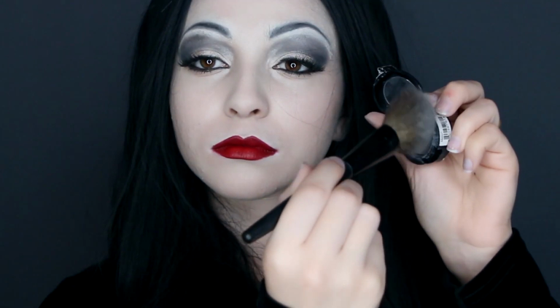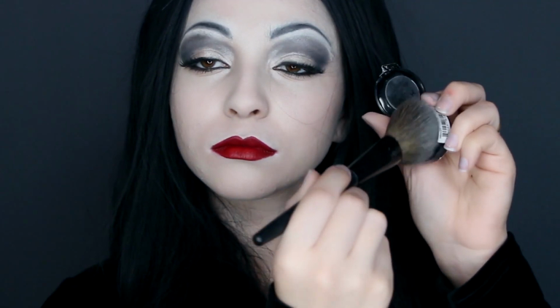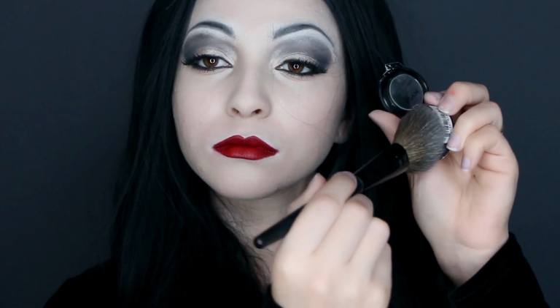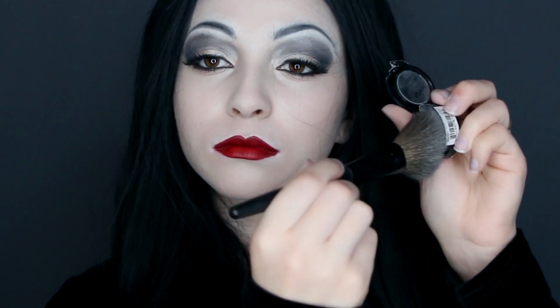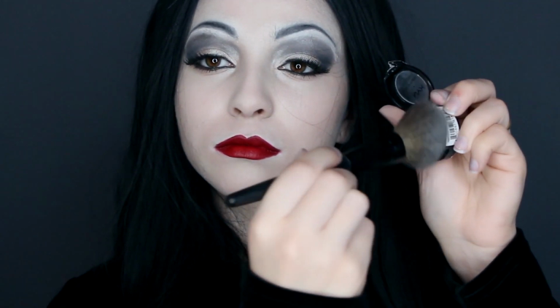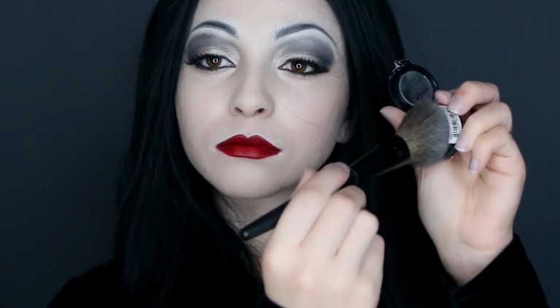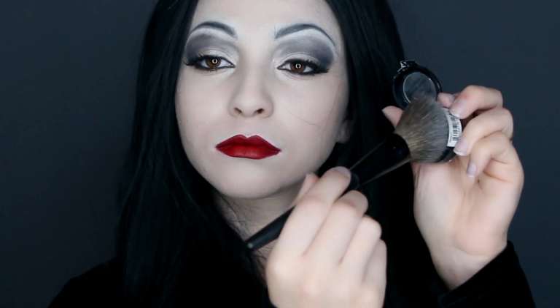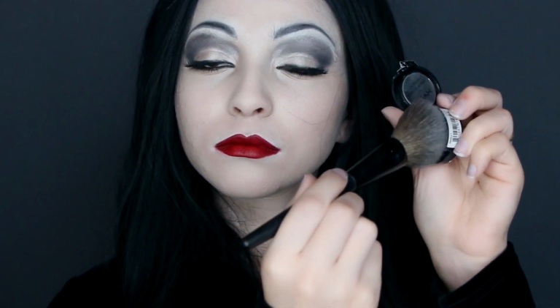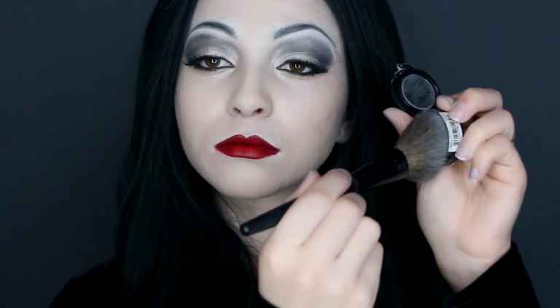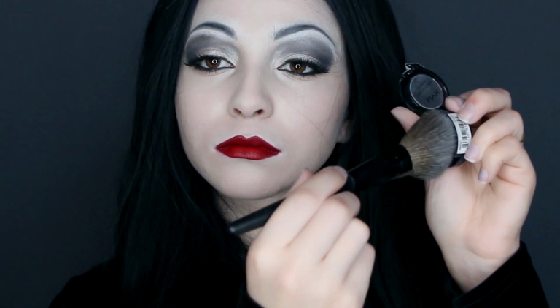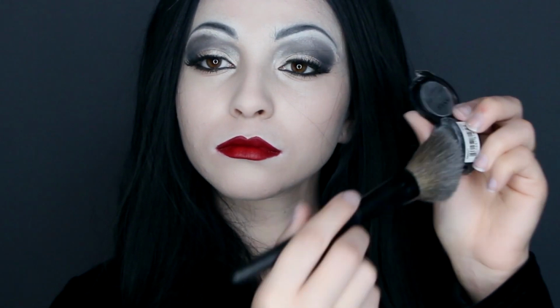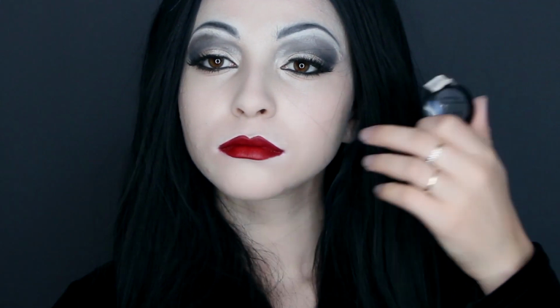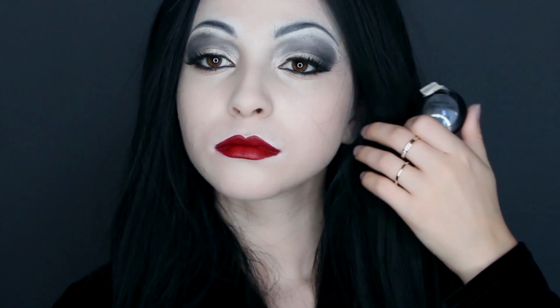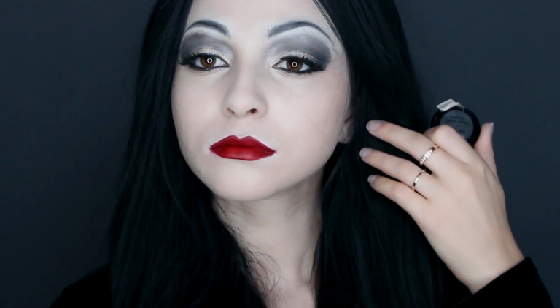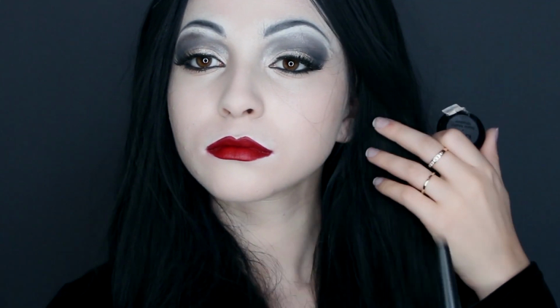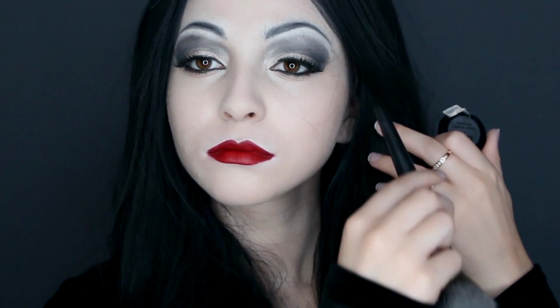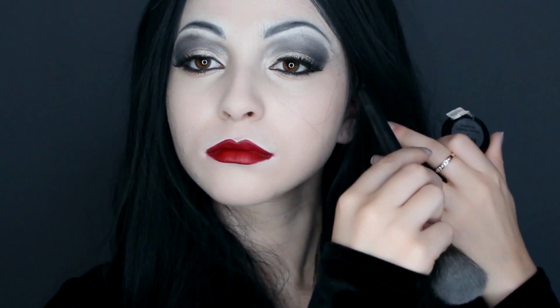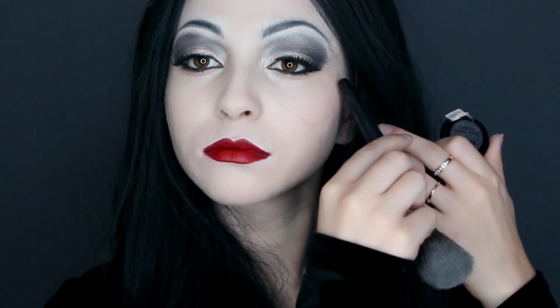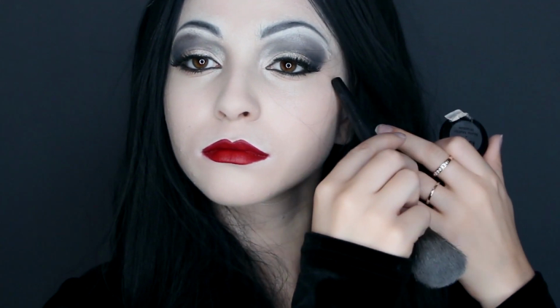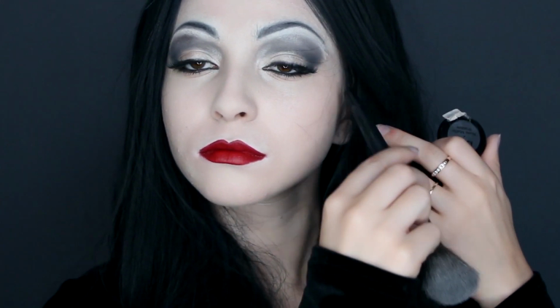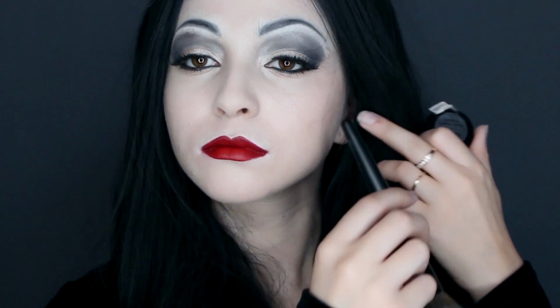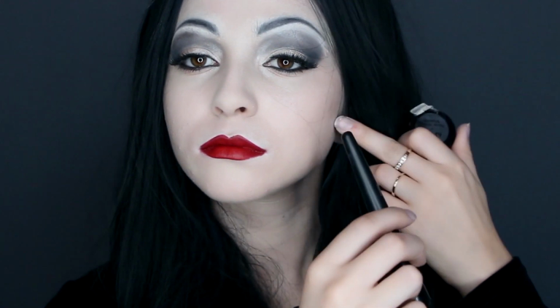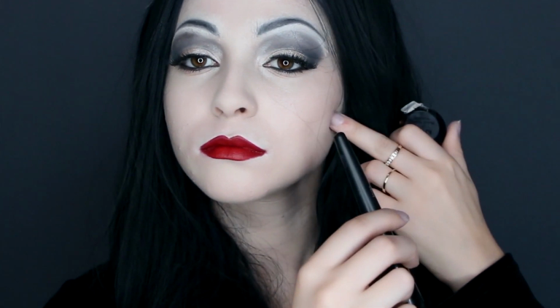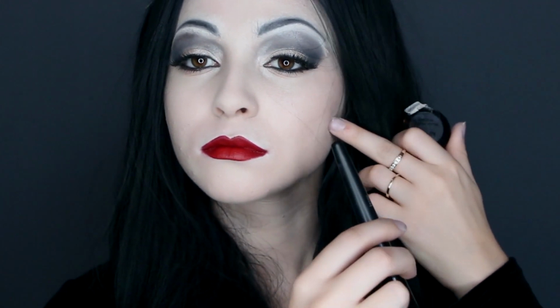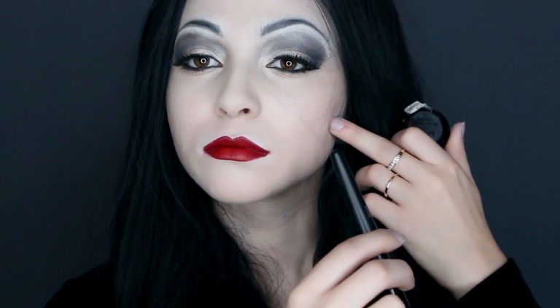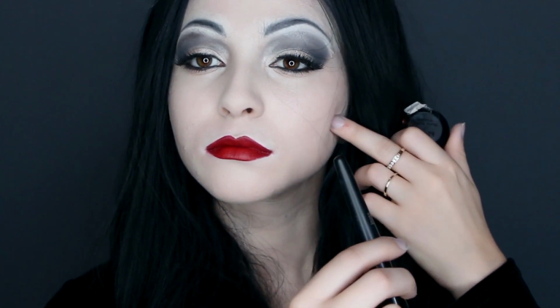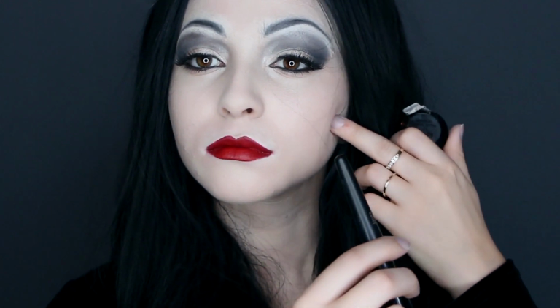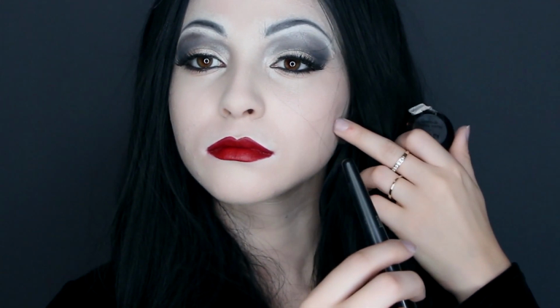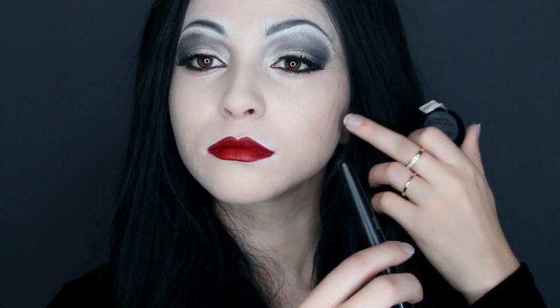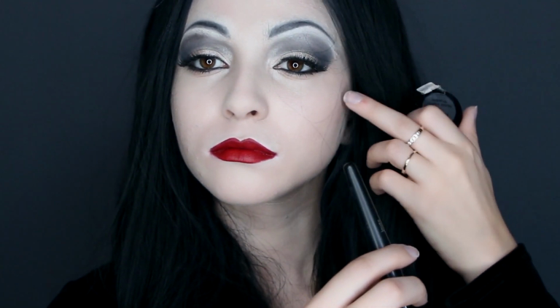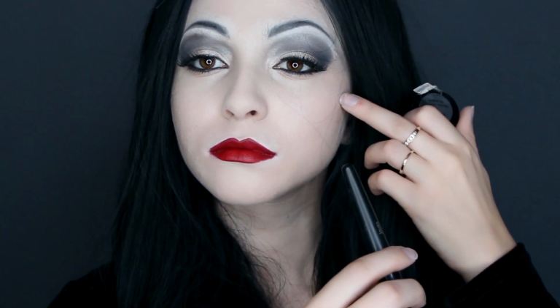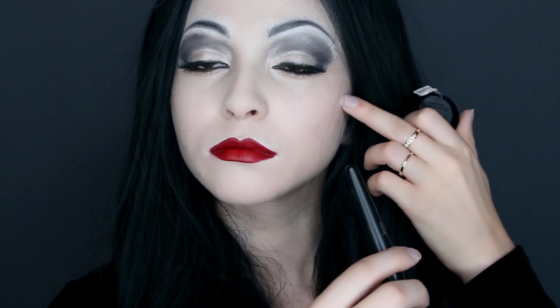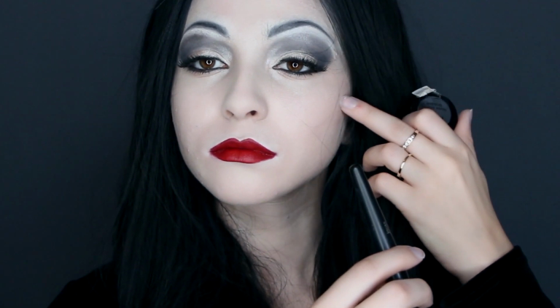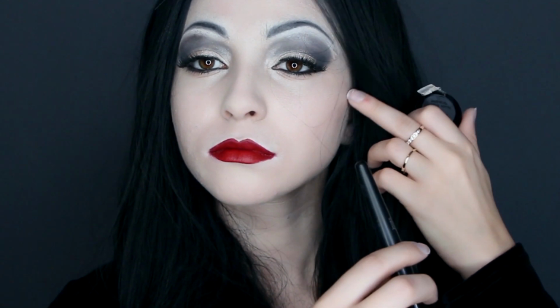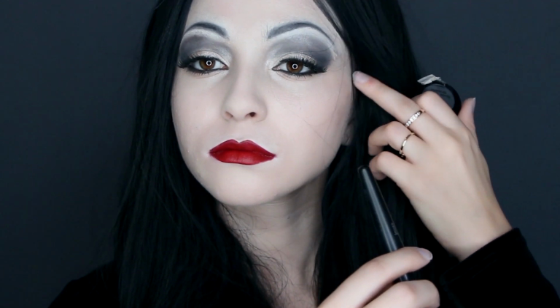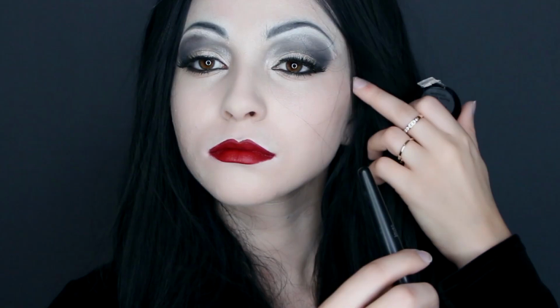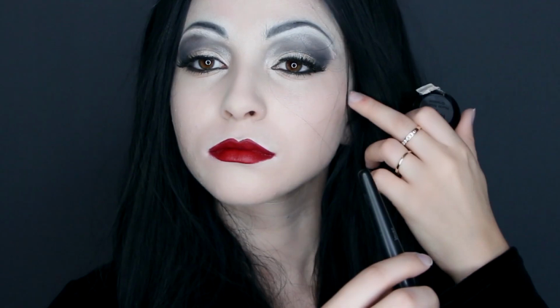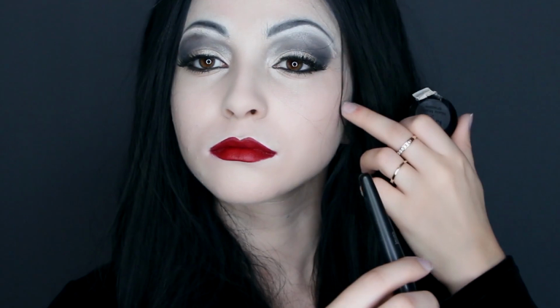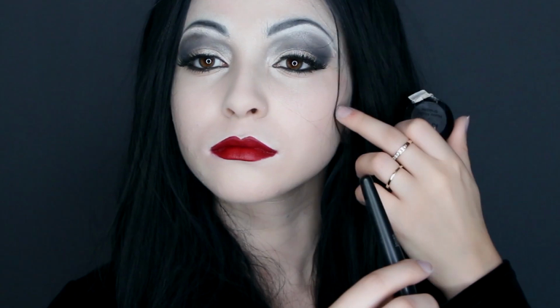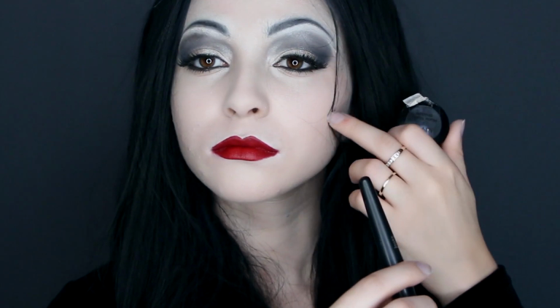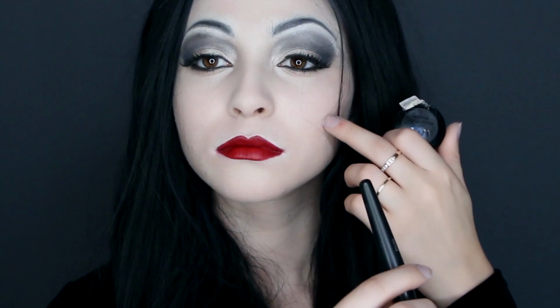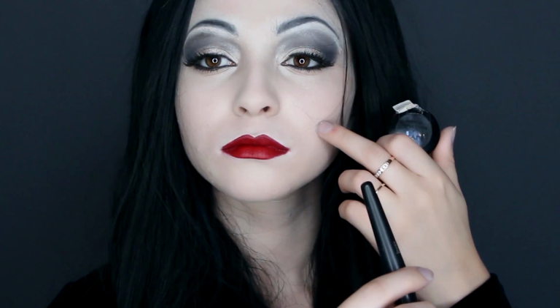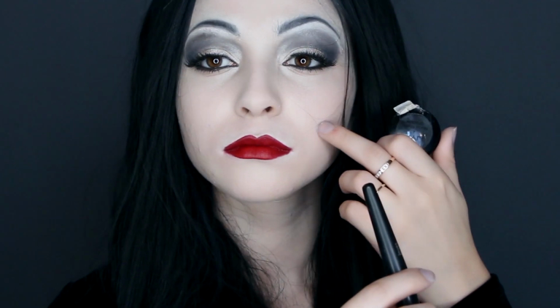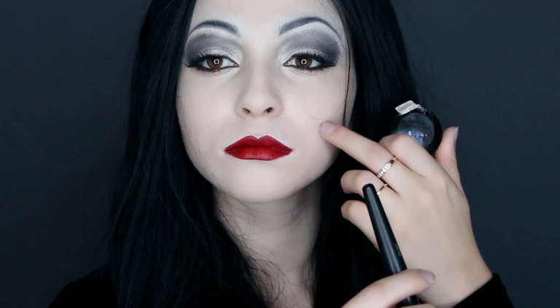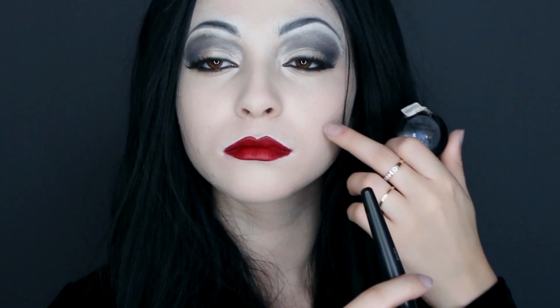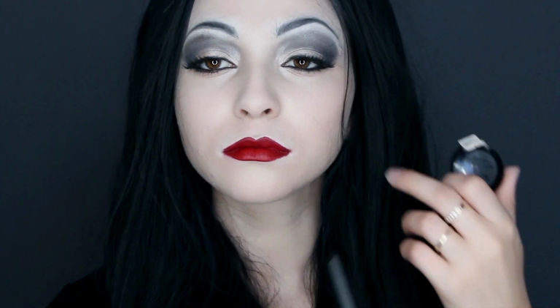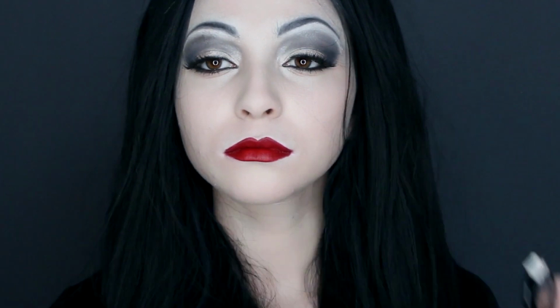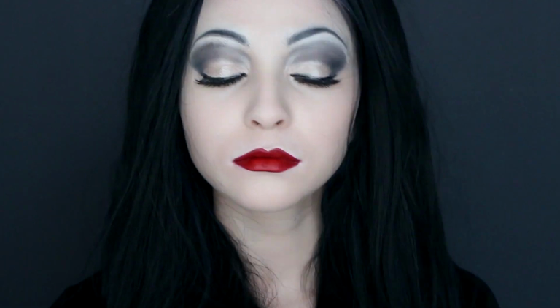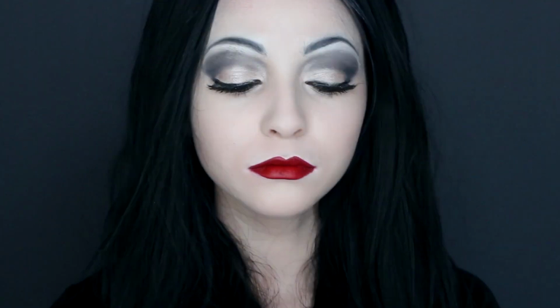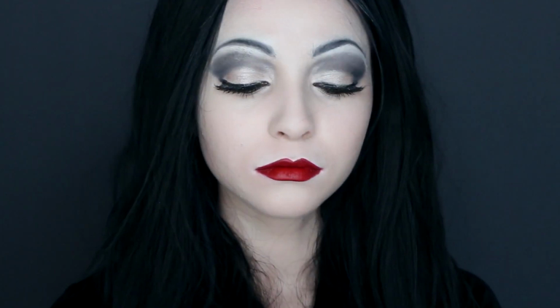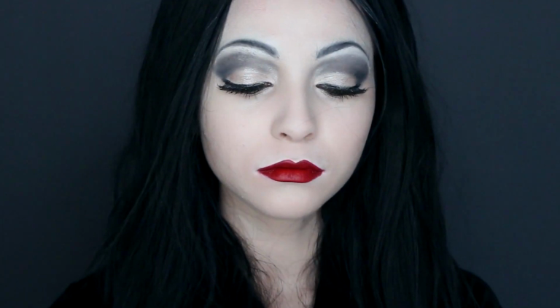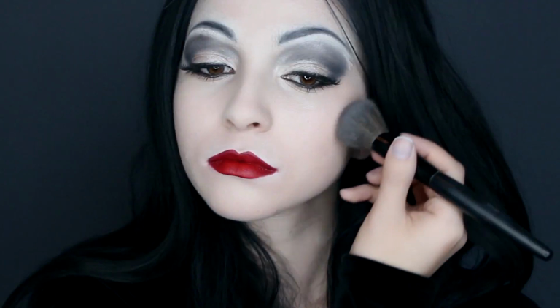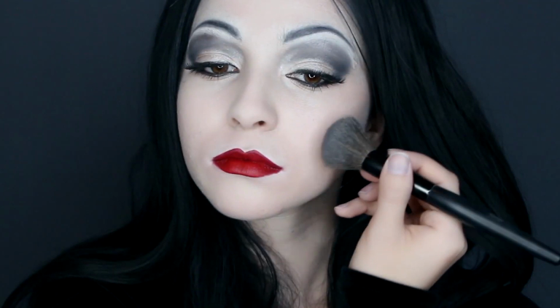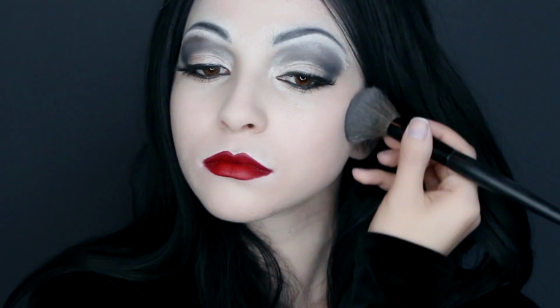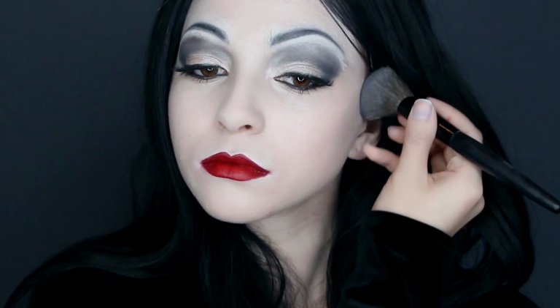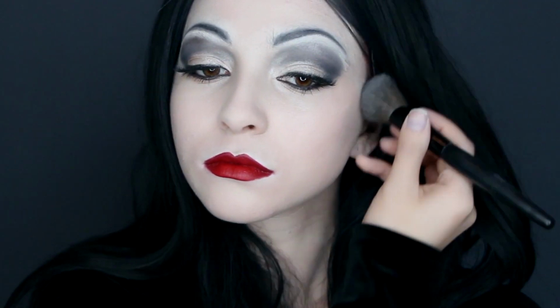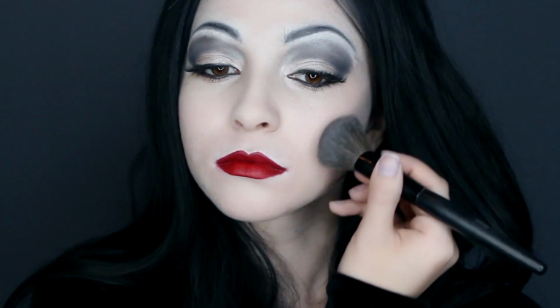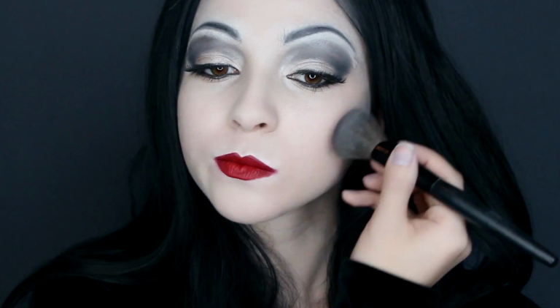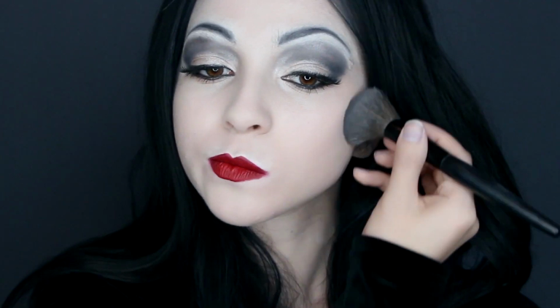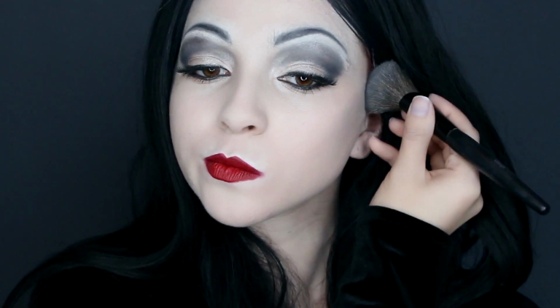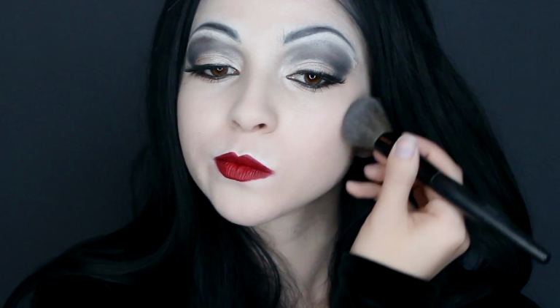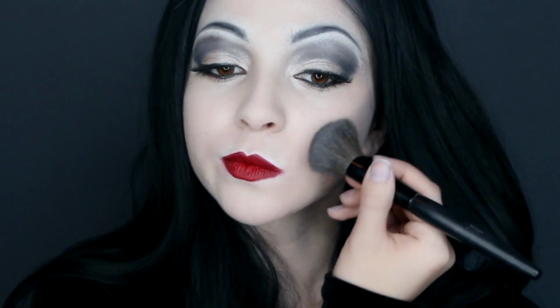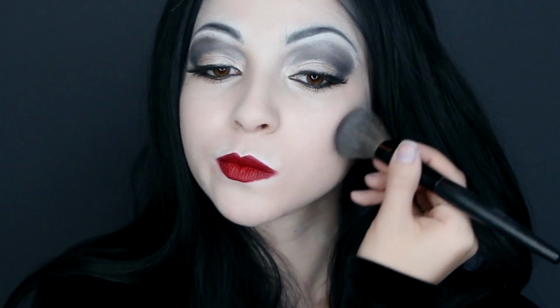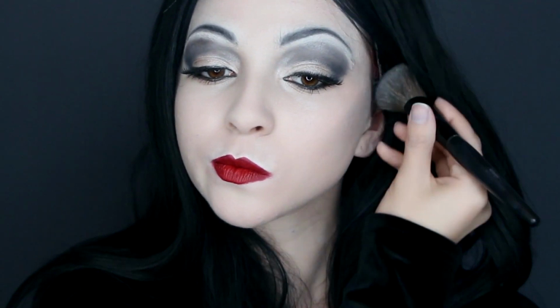Now to look more like the actress, take a light gray and apply it right above where you normally would contour. This will make your face appear much longer.